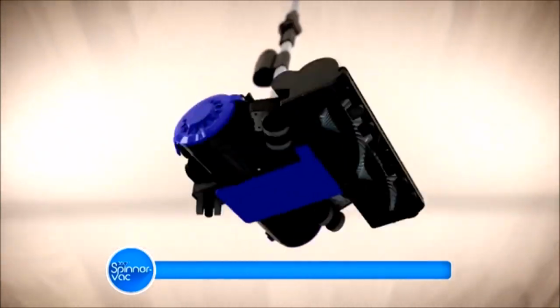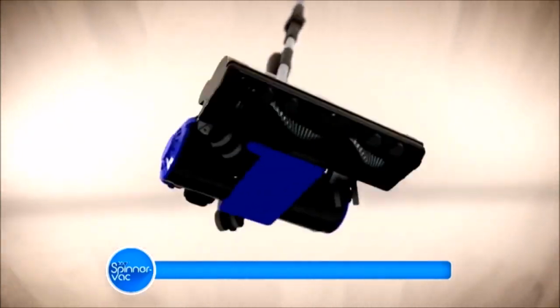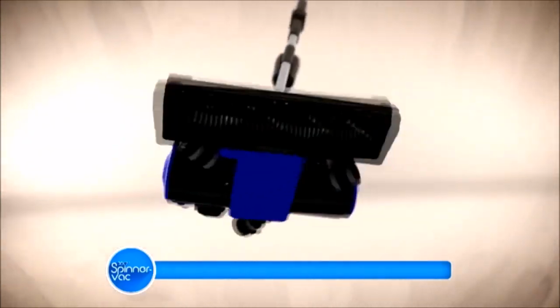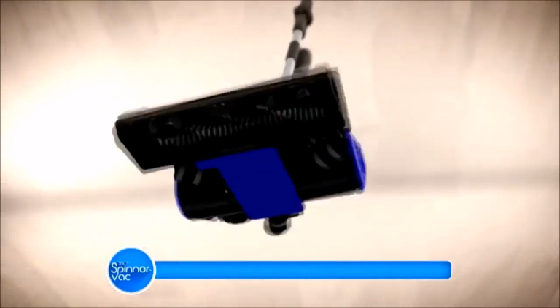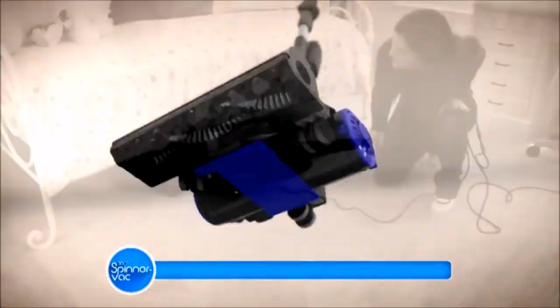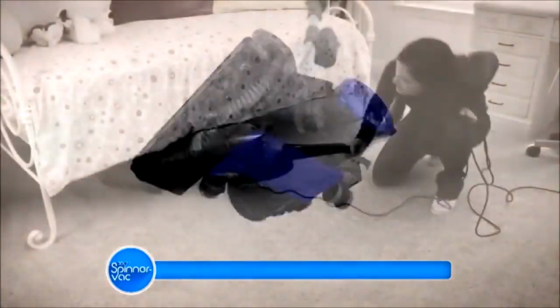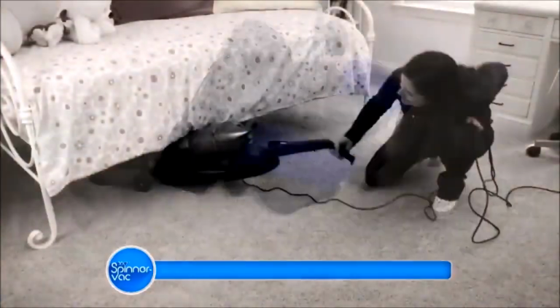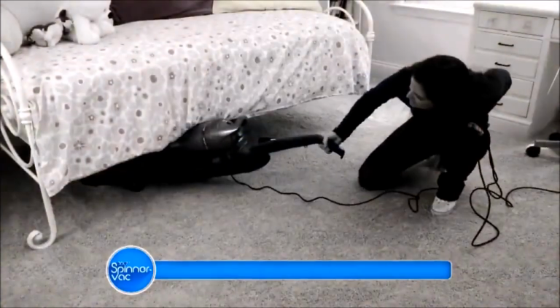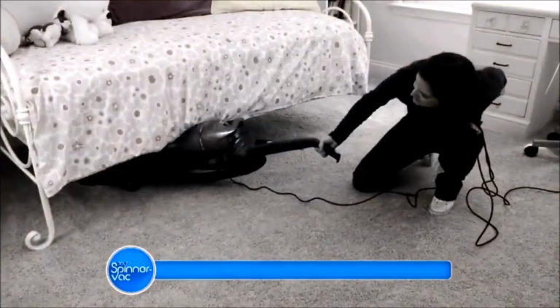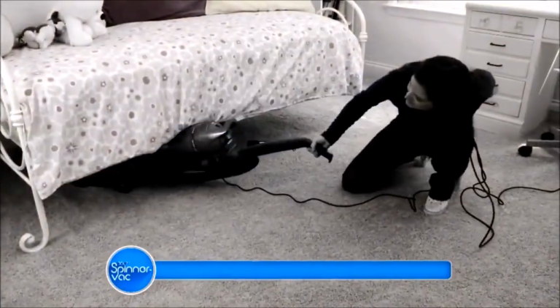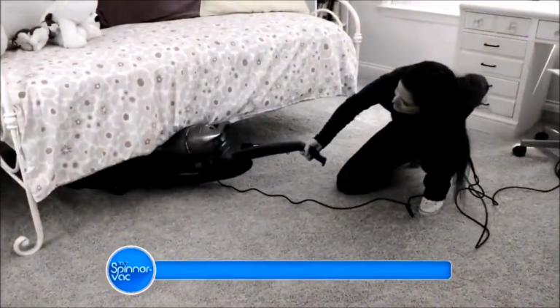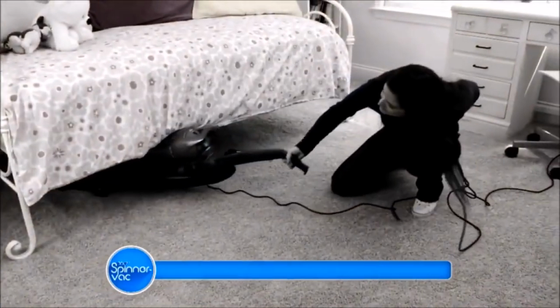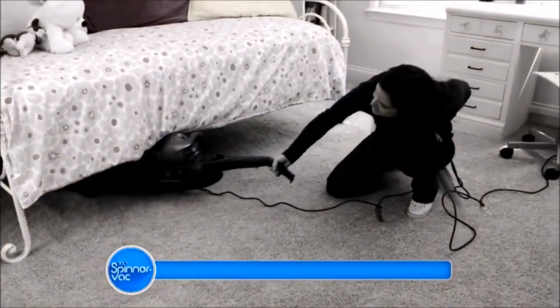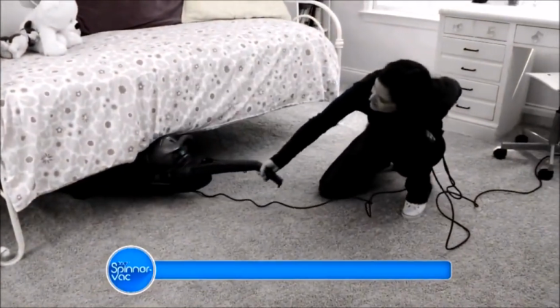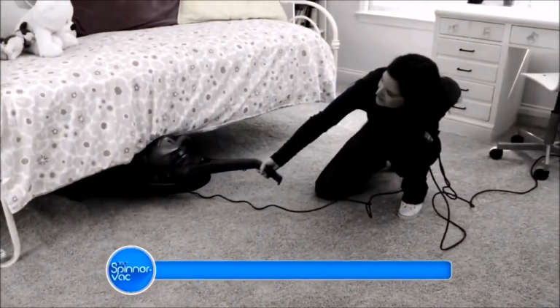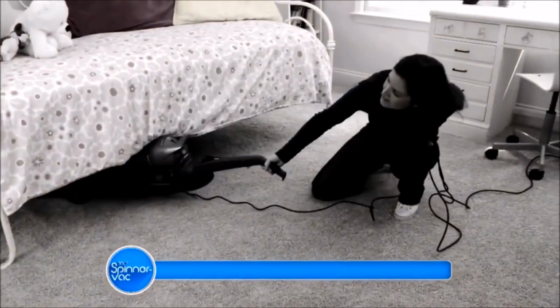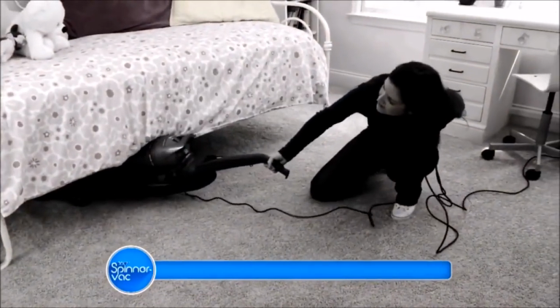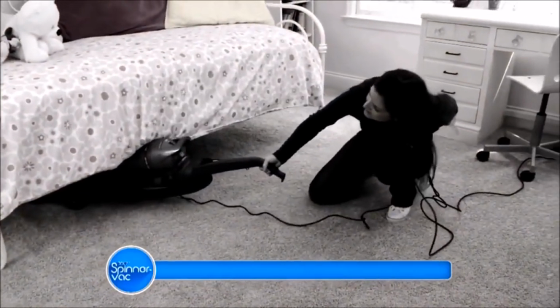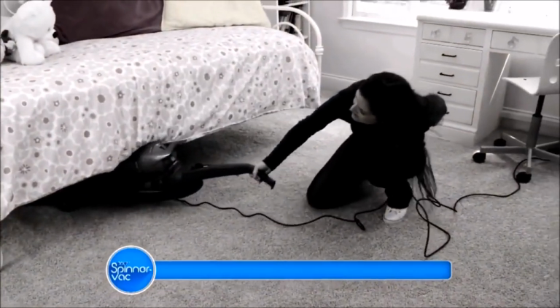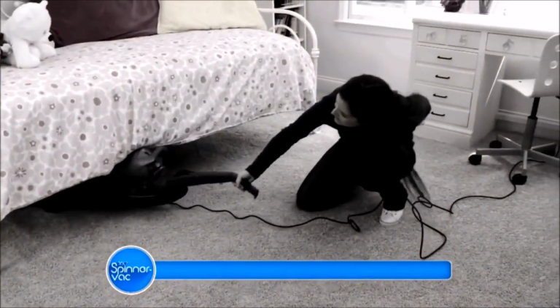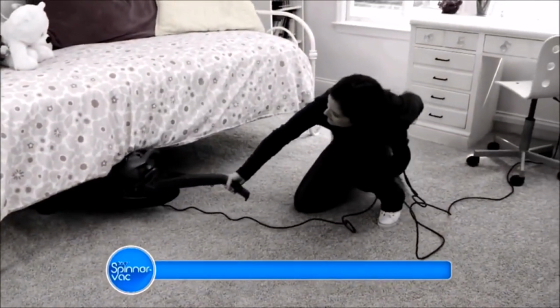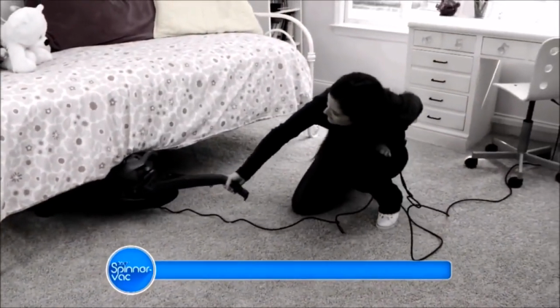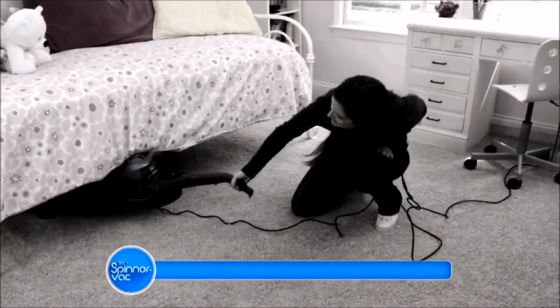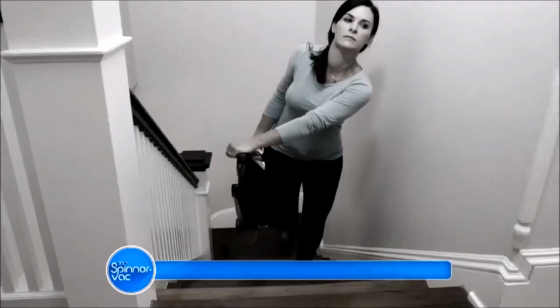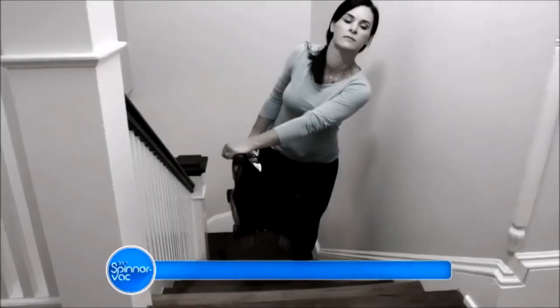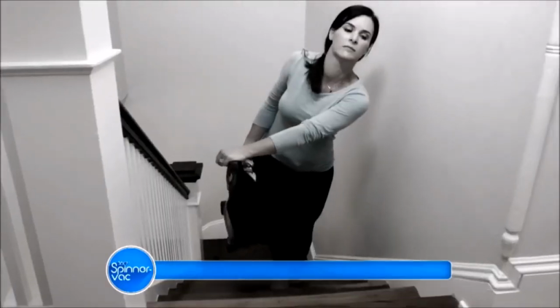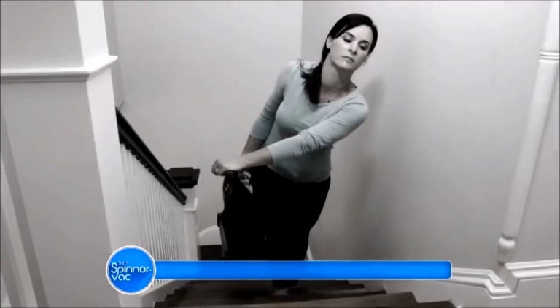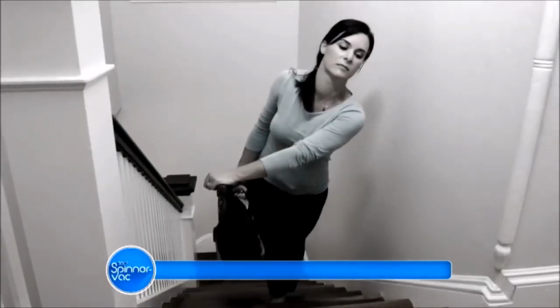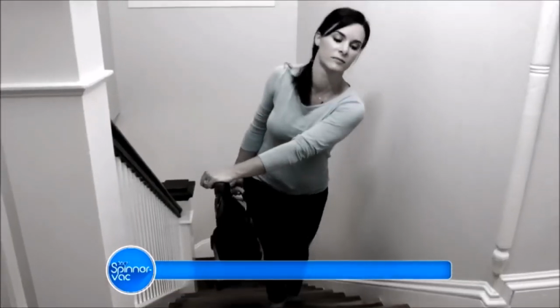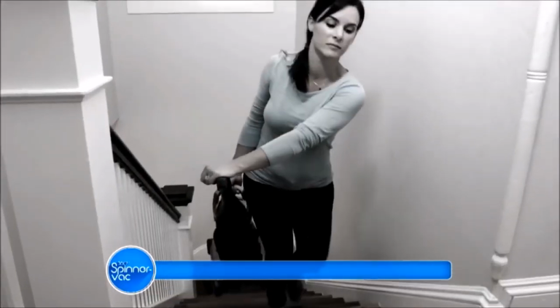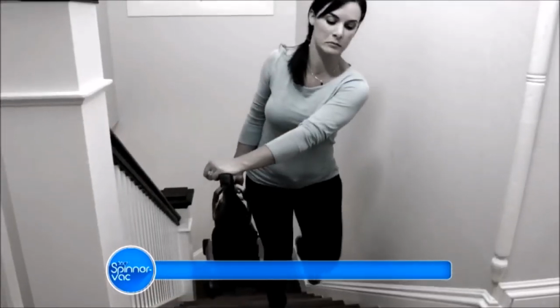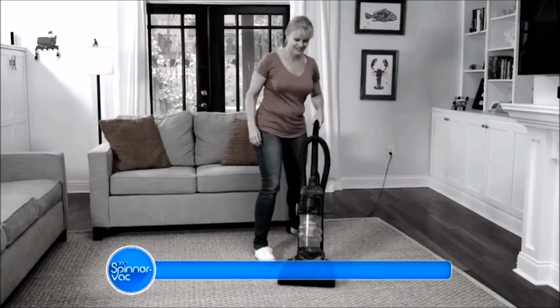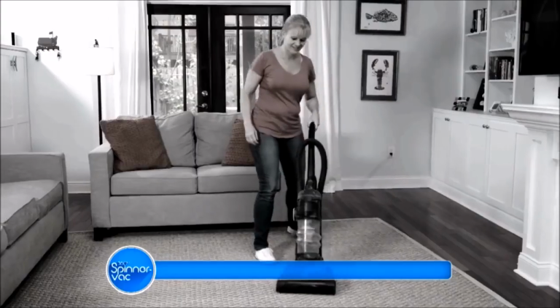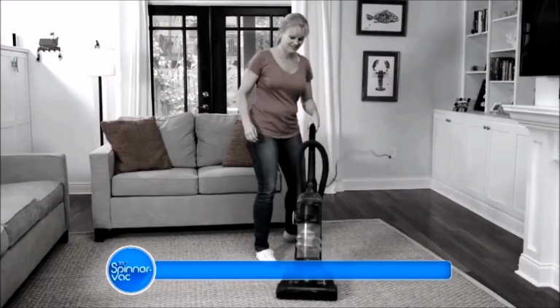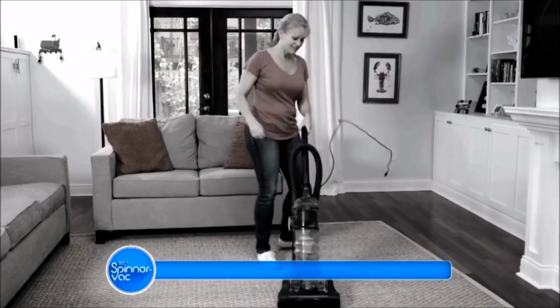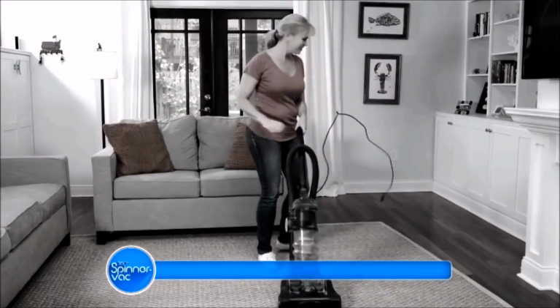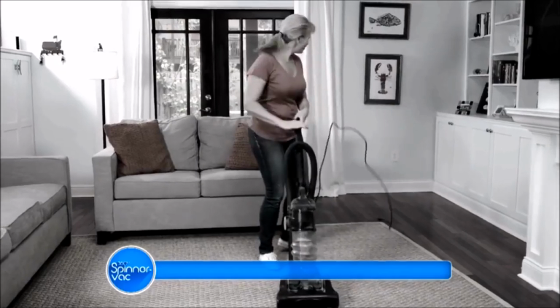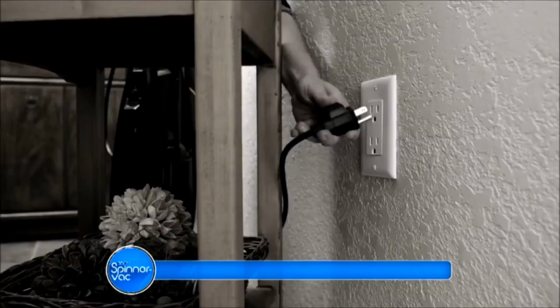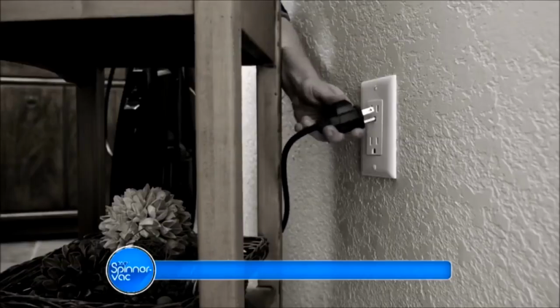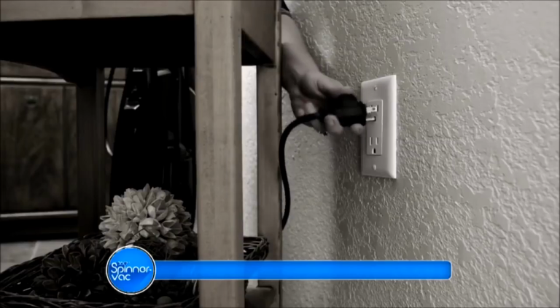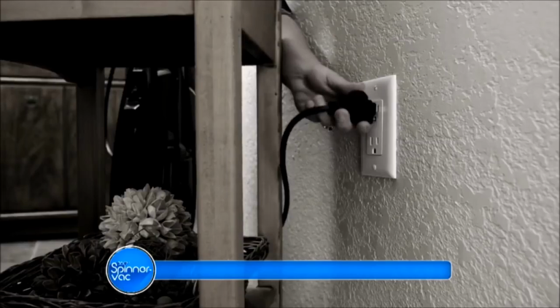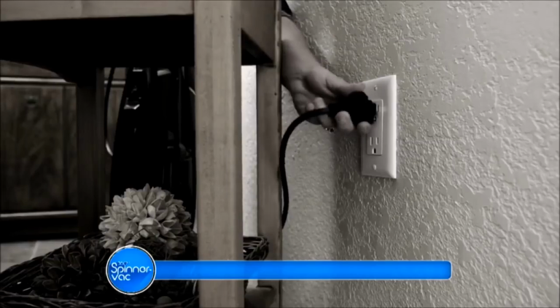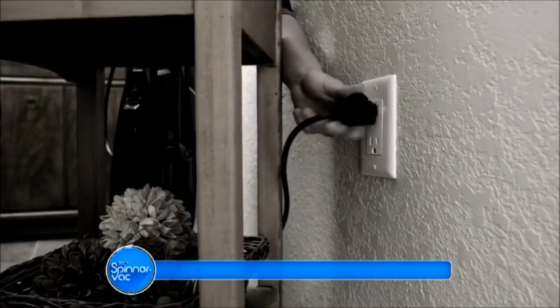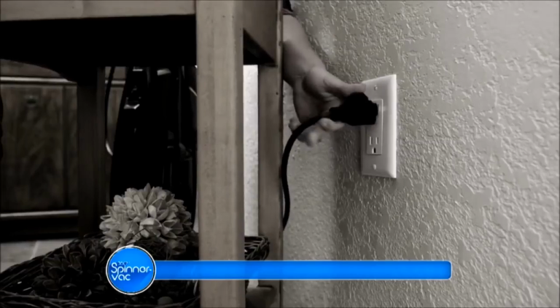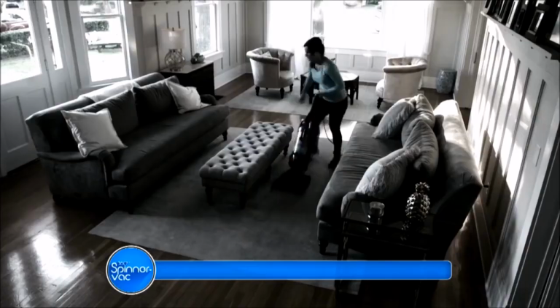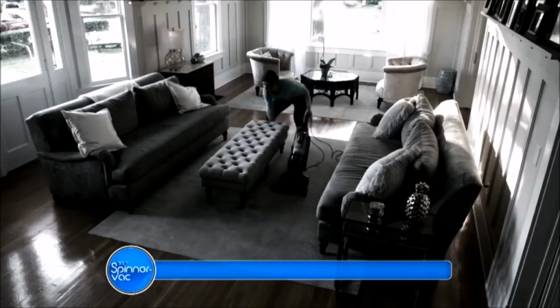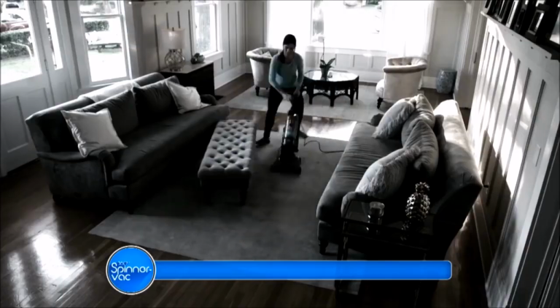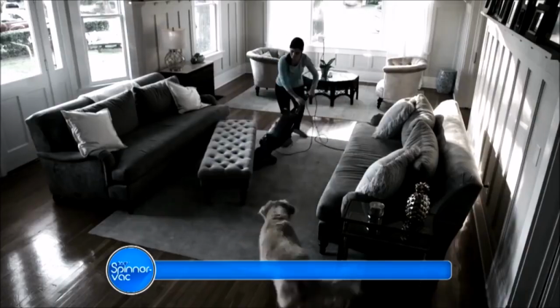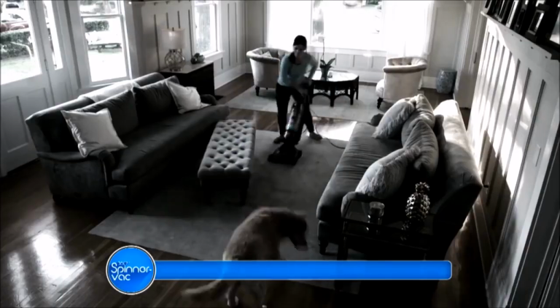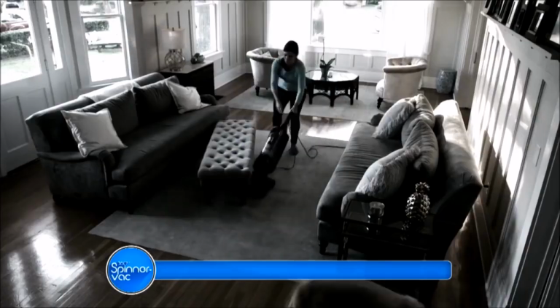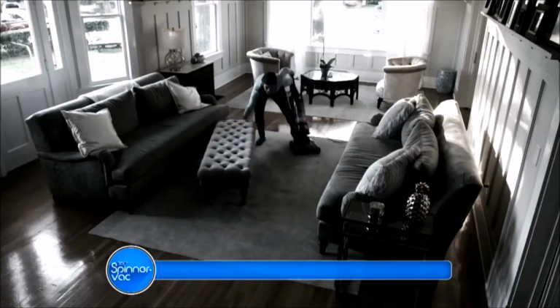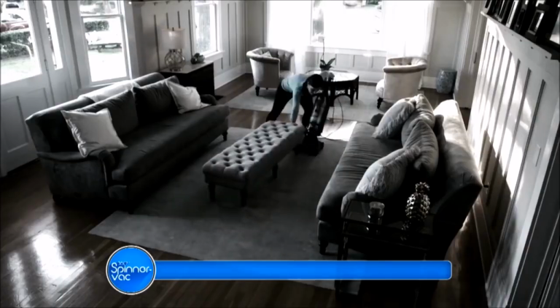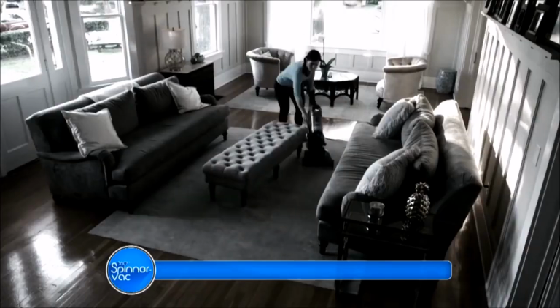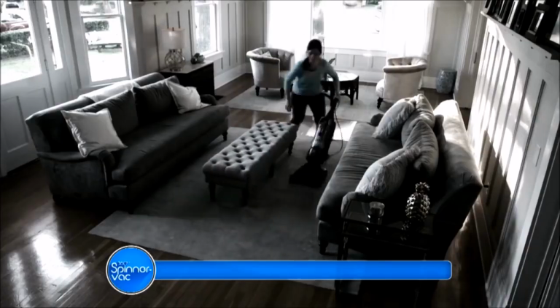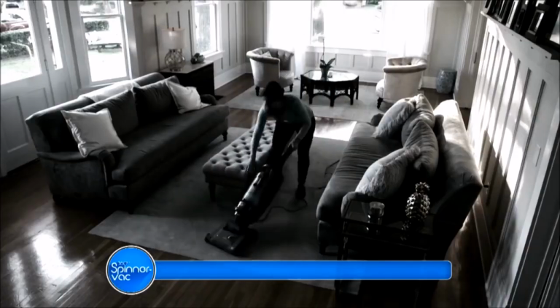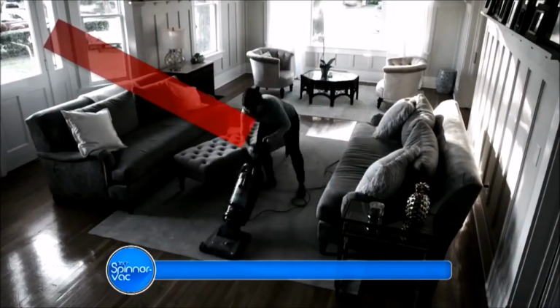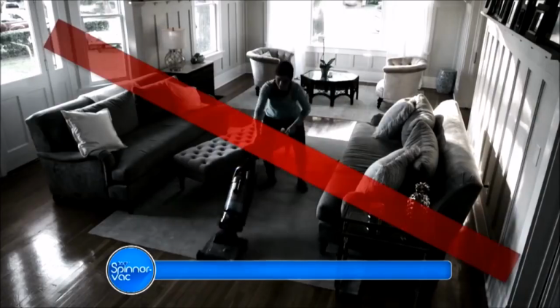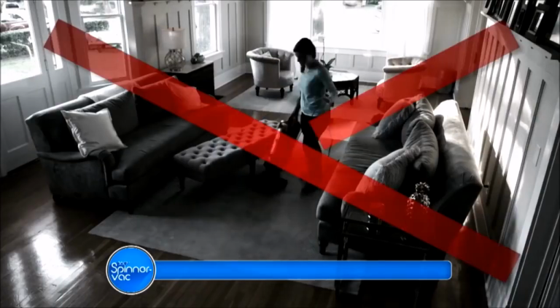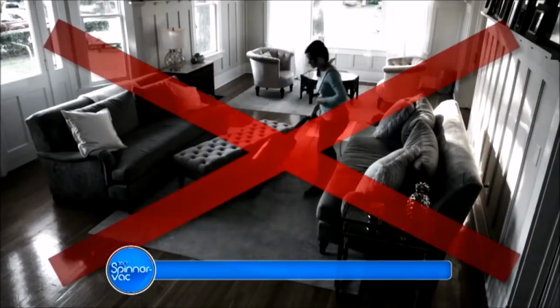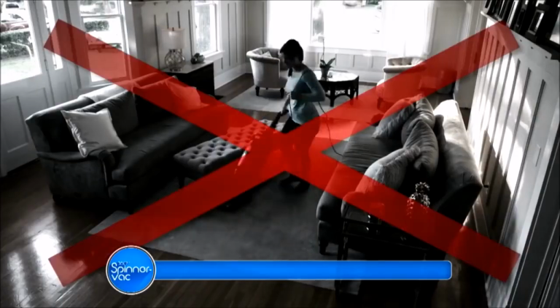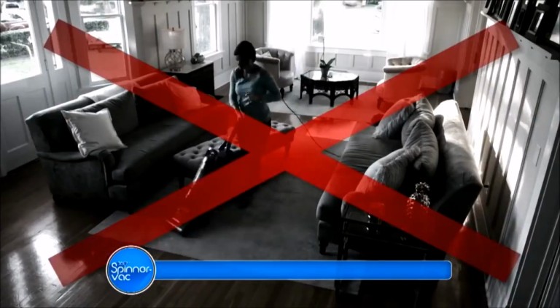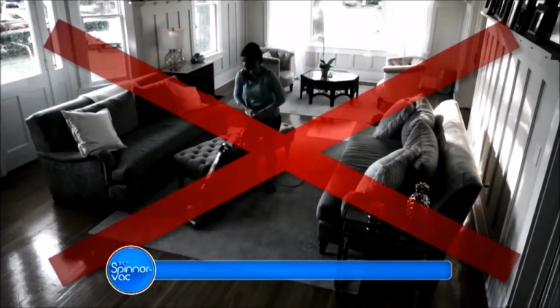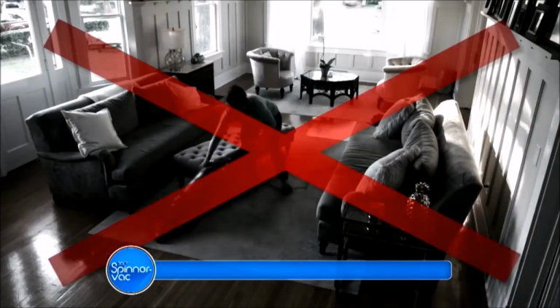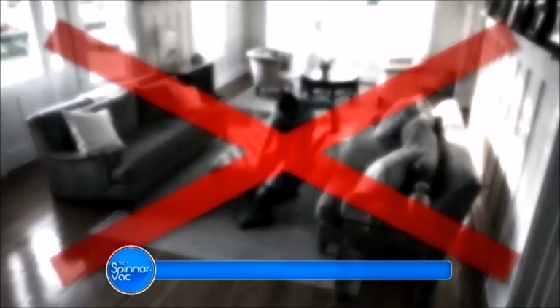Has vacuuming replaced your workout? The lugging, the tugging, and the plugging all over your home. Well, not anymore.